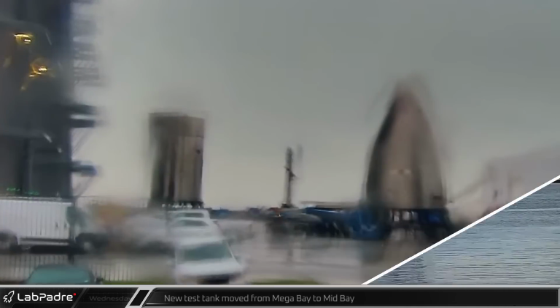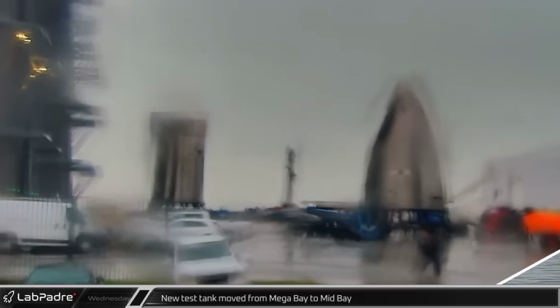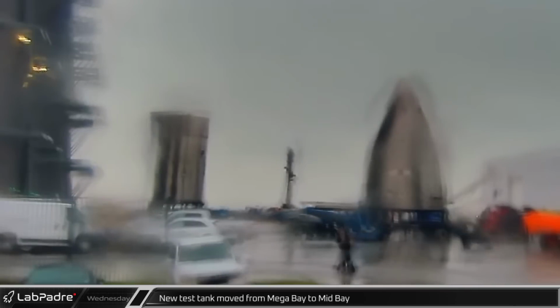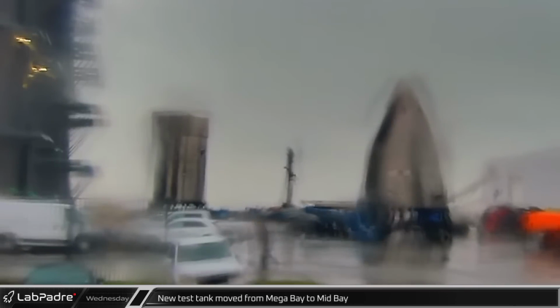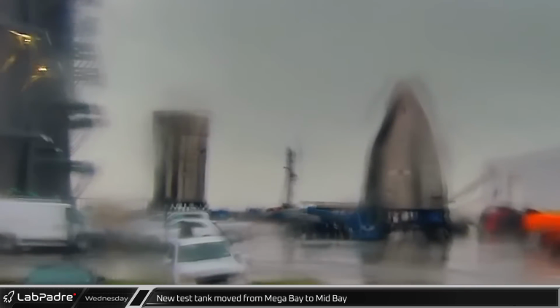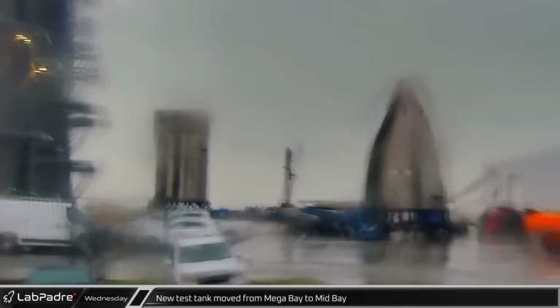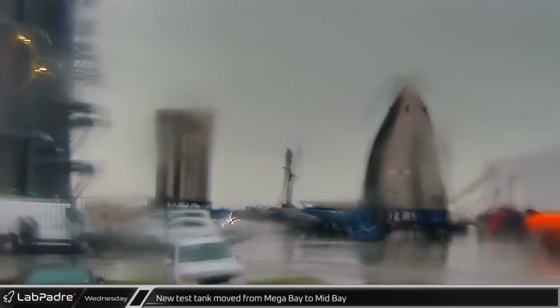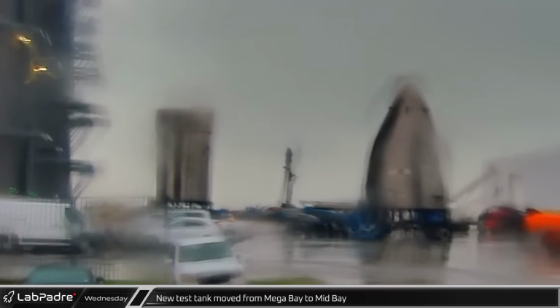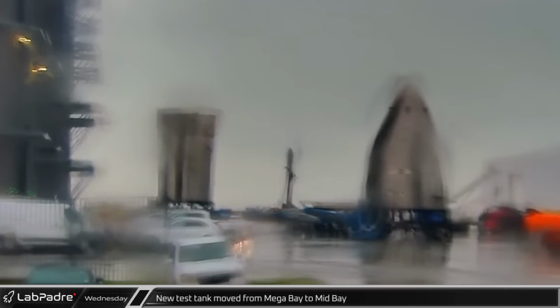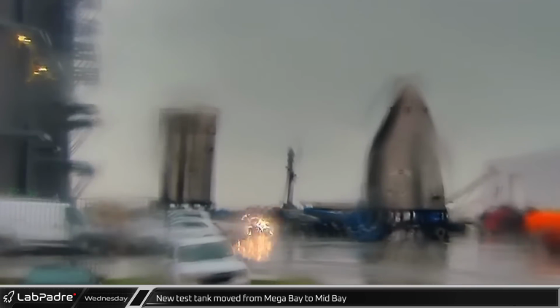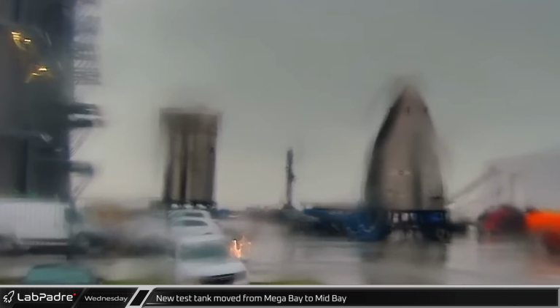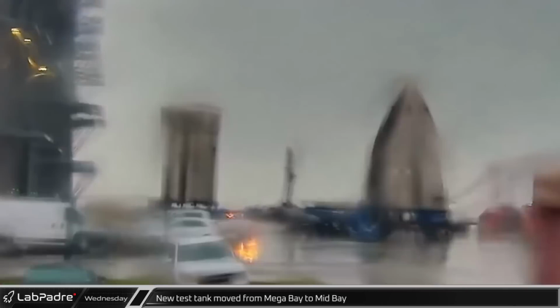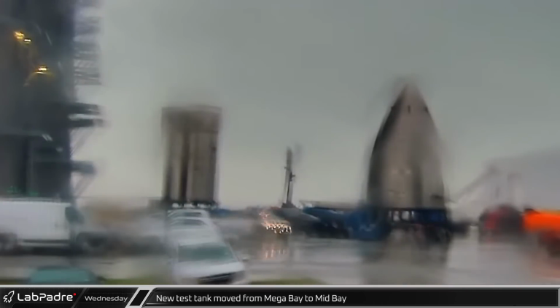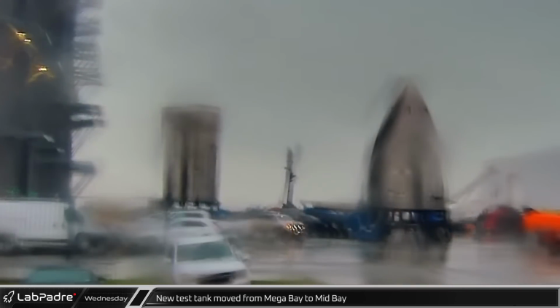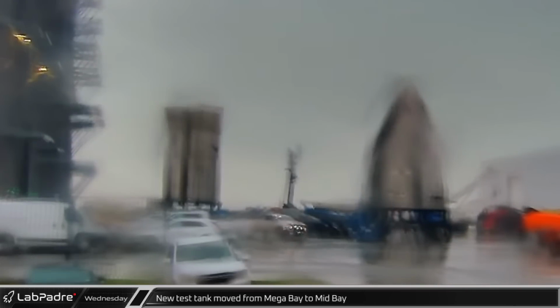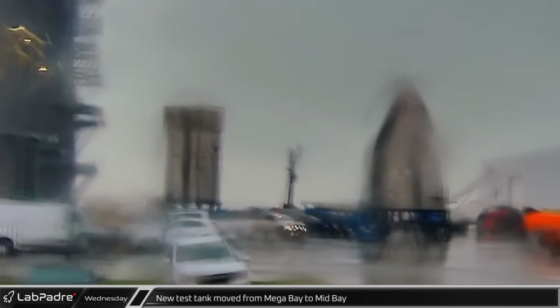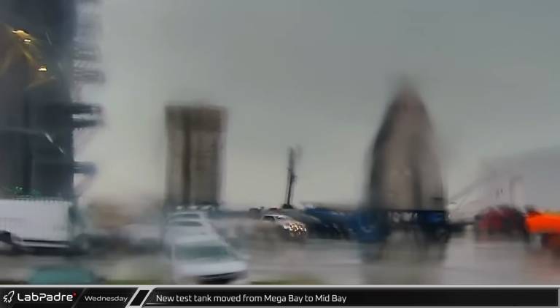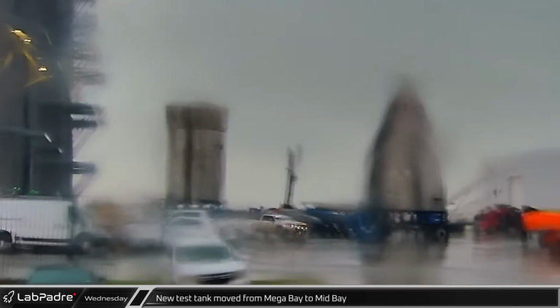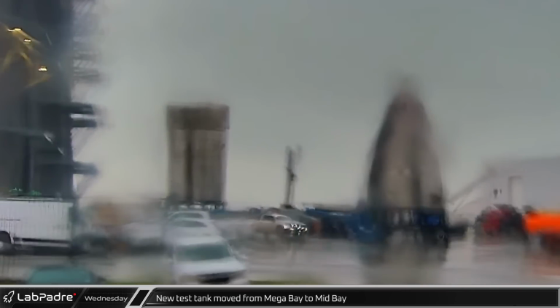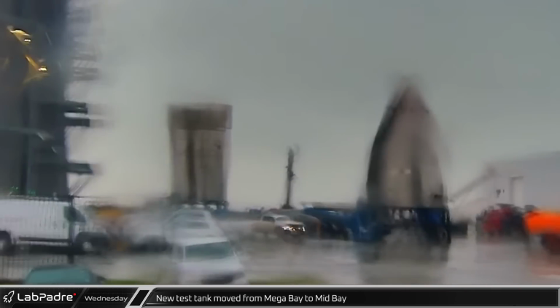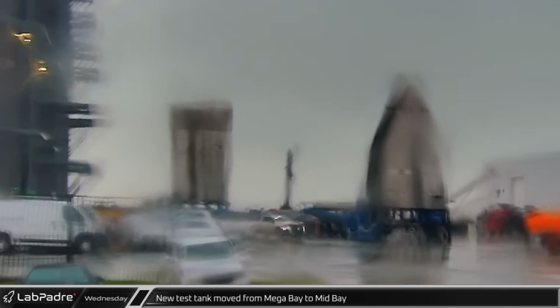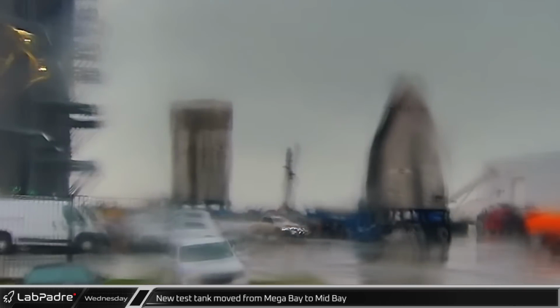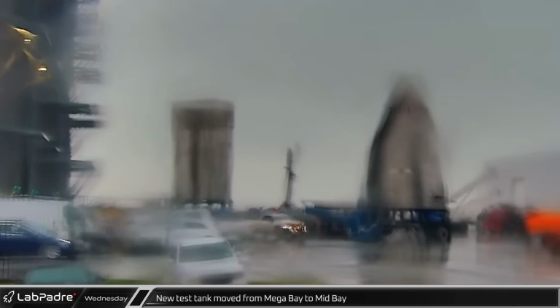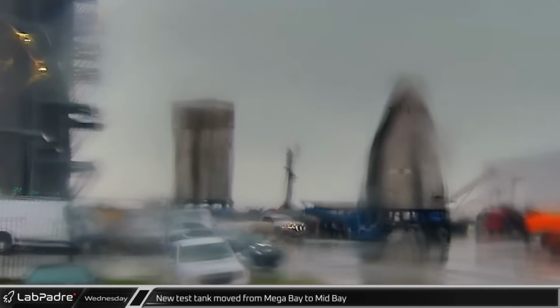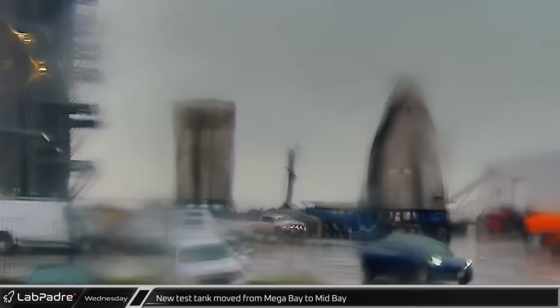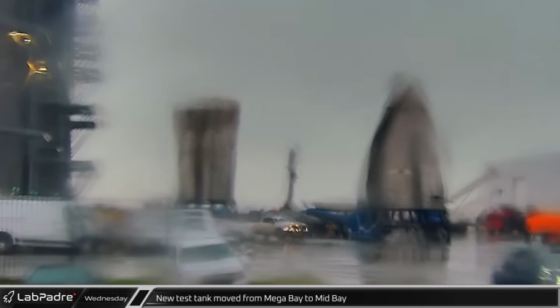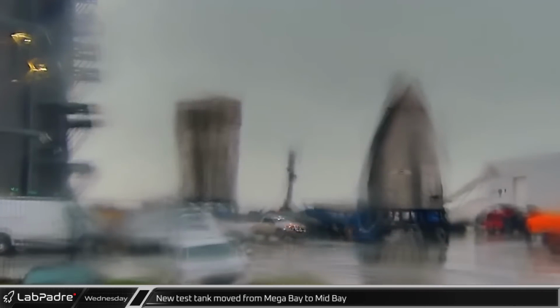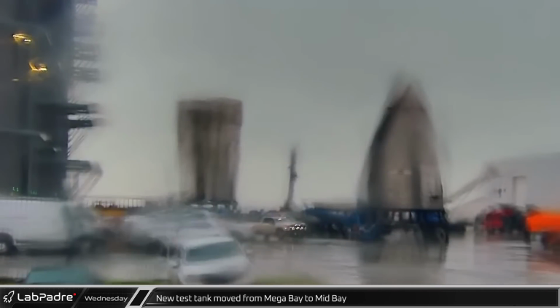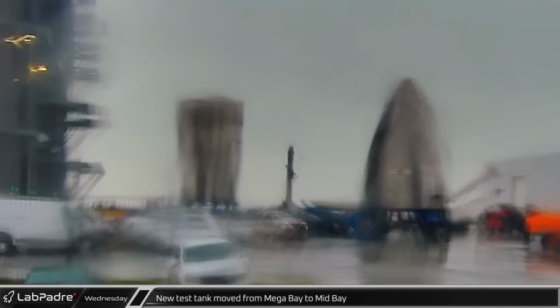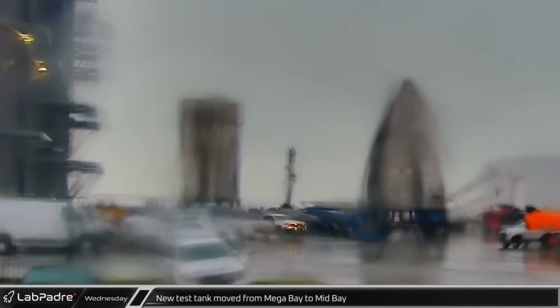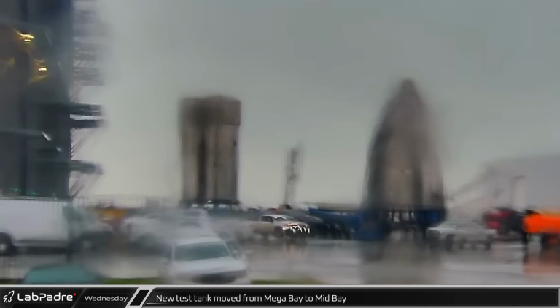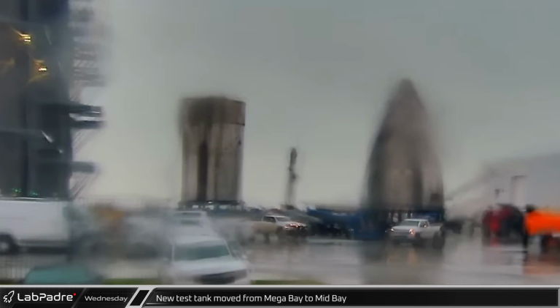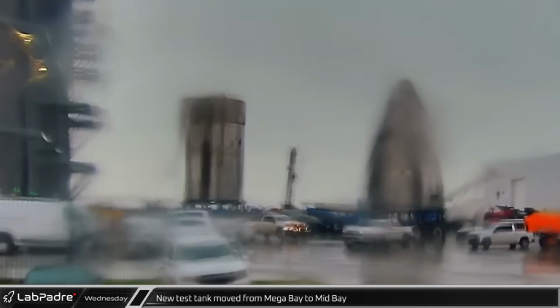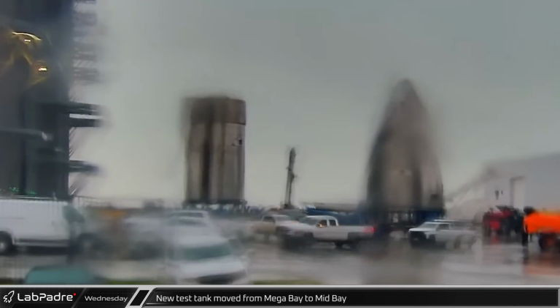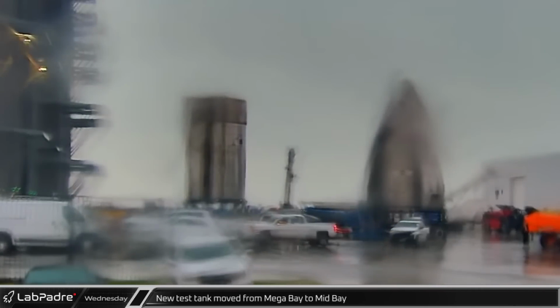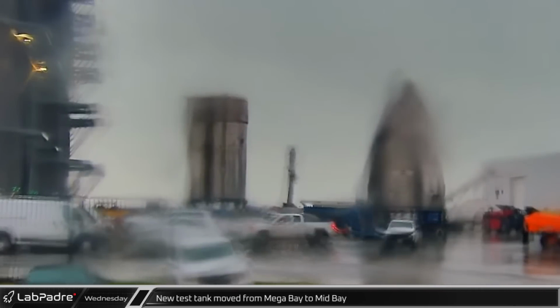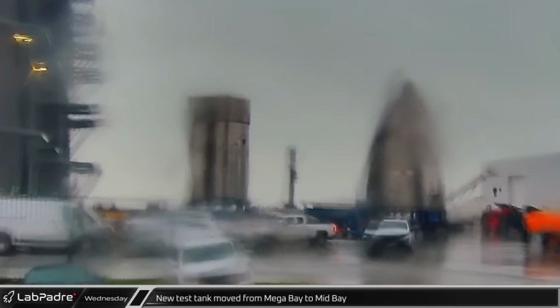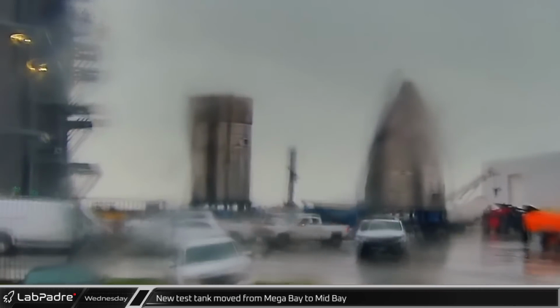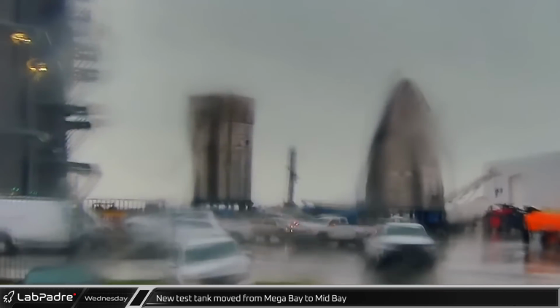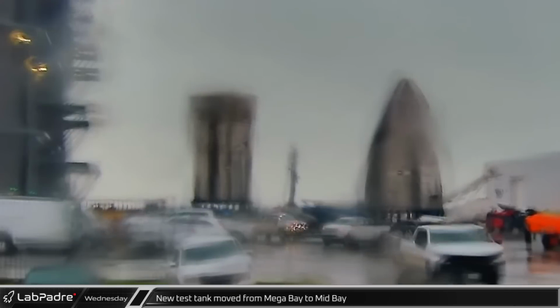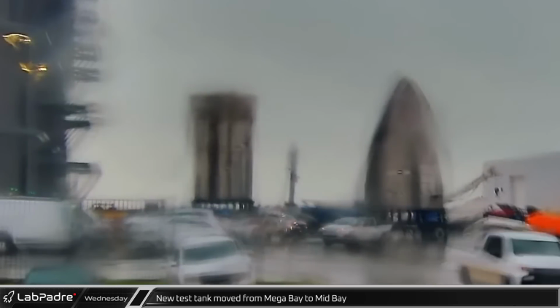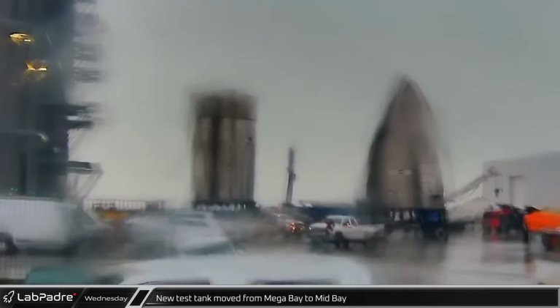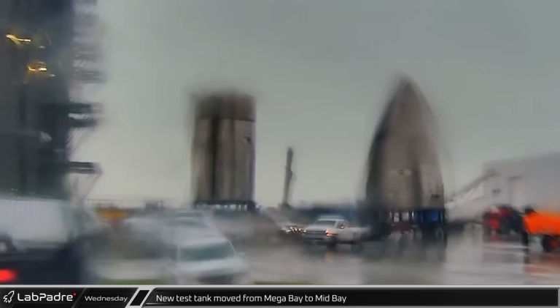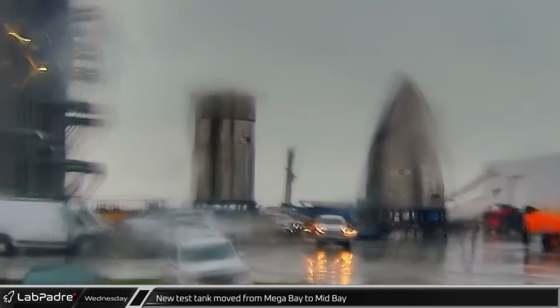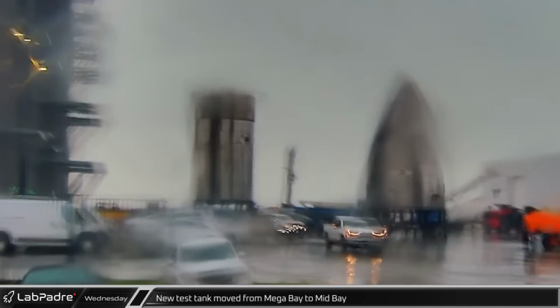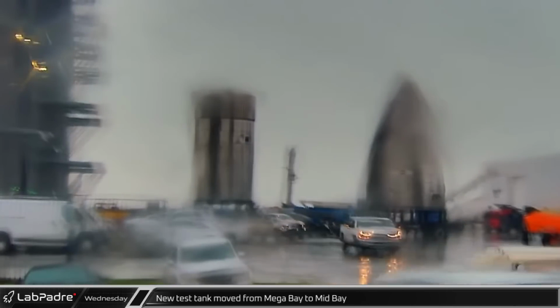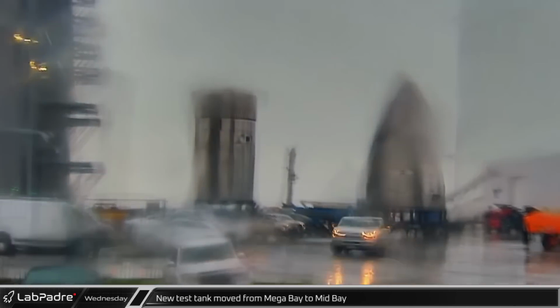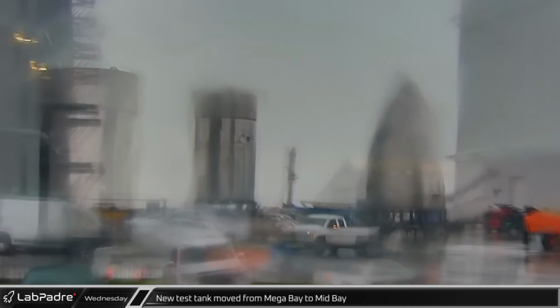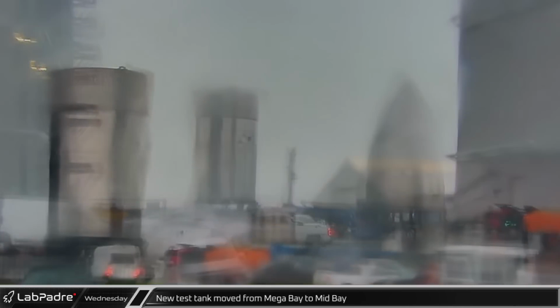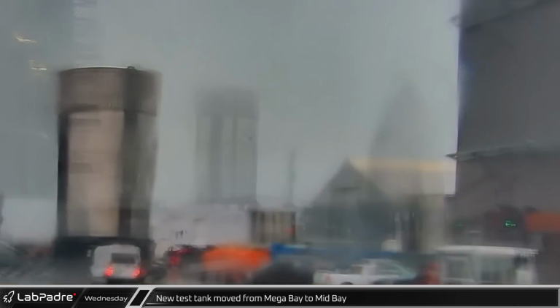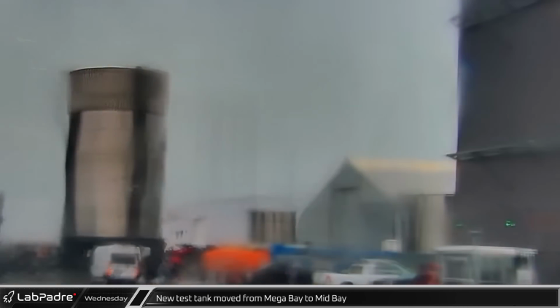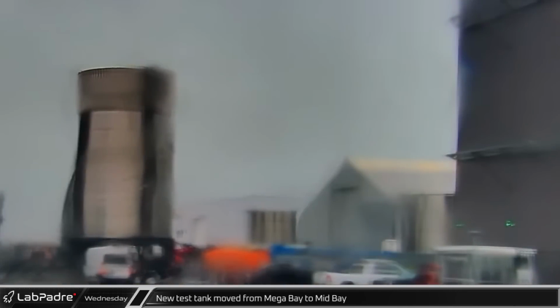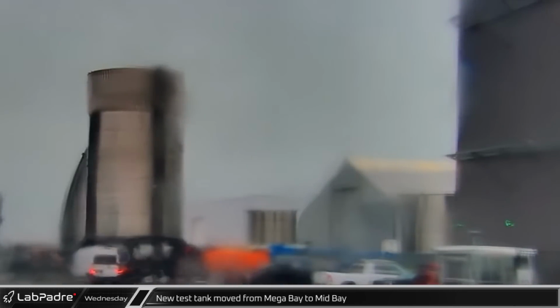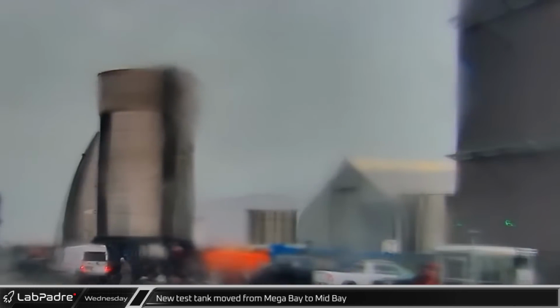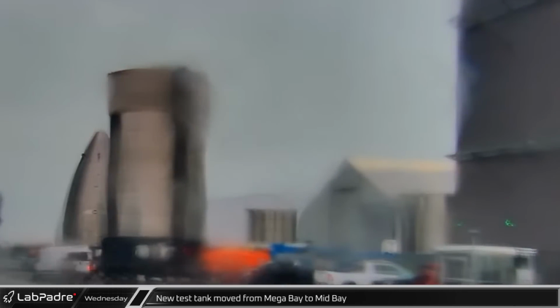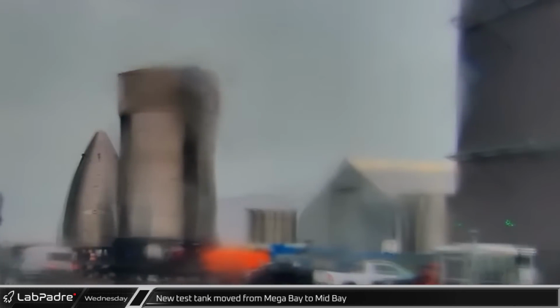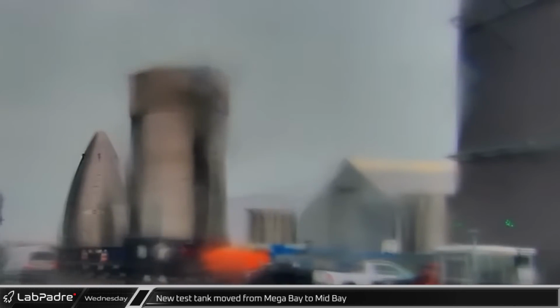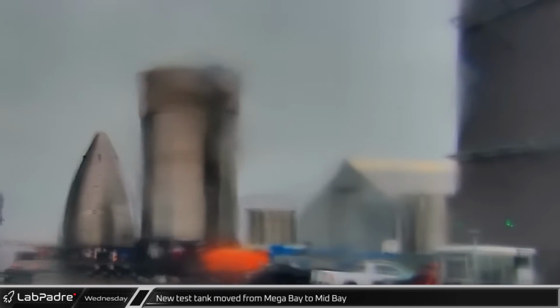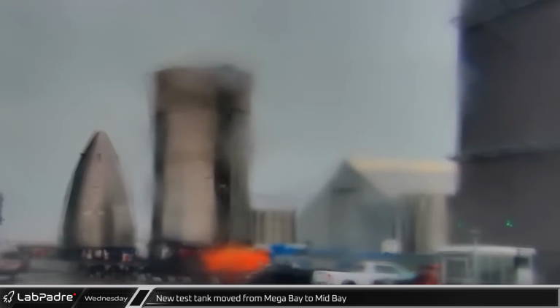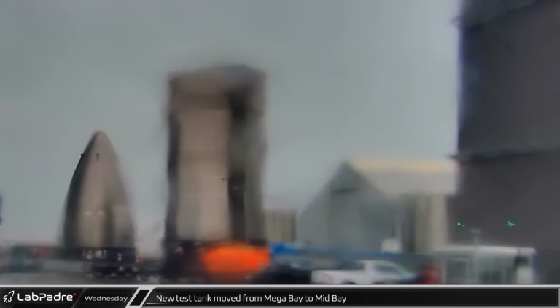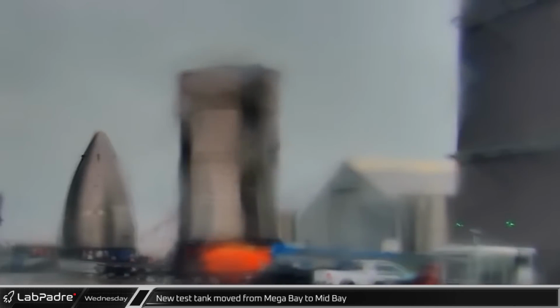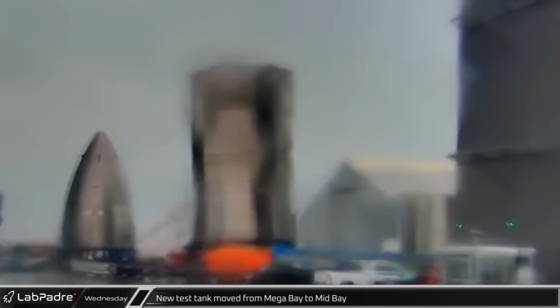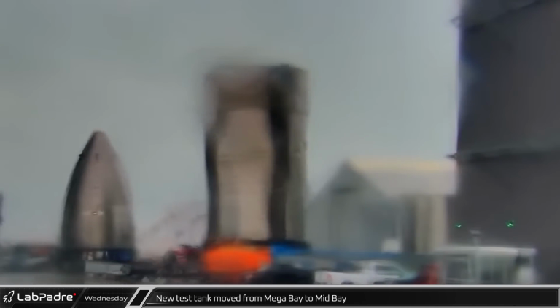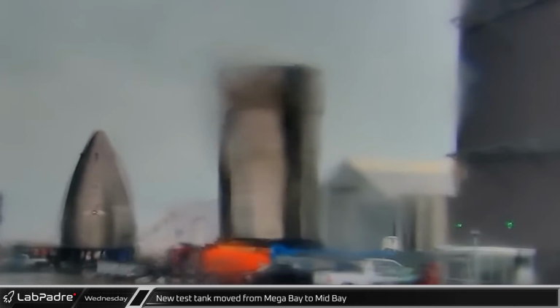On a very rainy Wednesday back at Starbase, a new test tank was rolled out of Mega Bay and into Mid Bay.